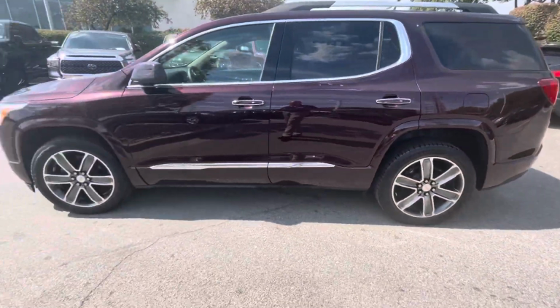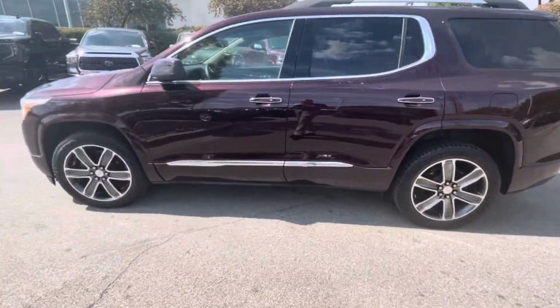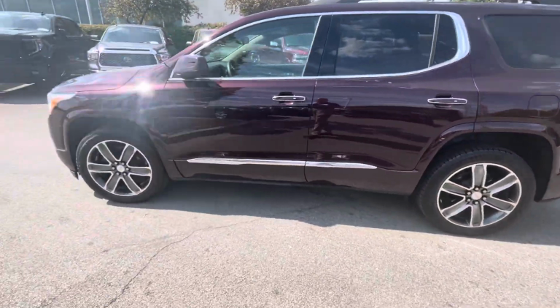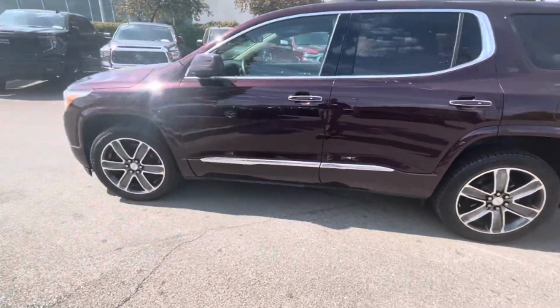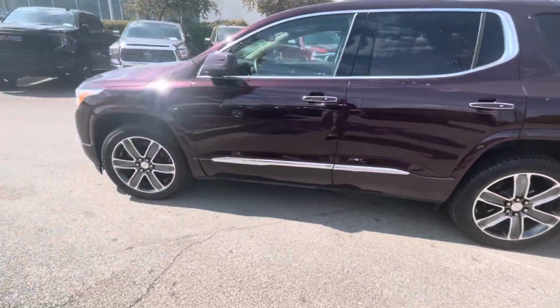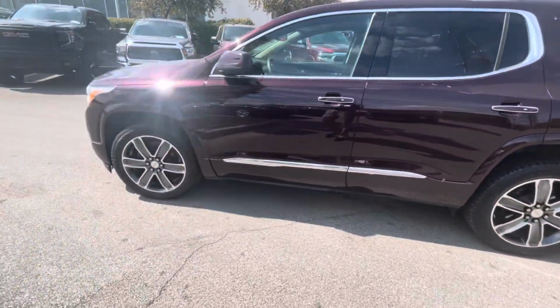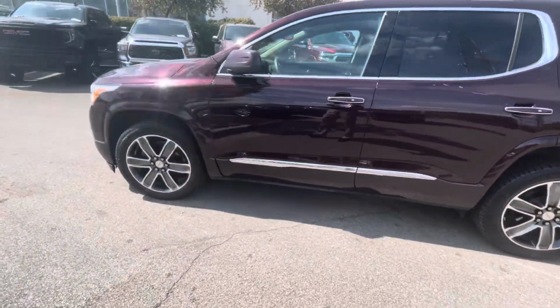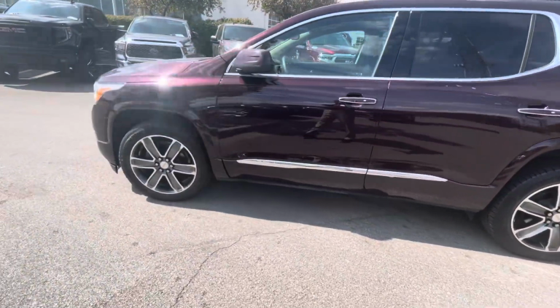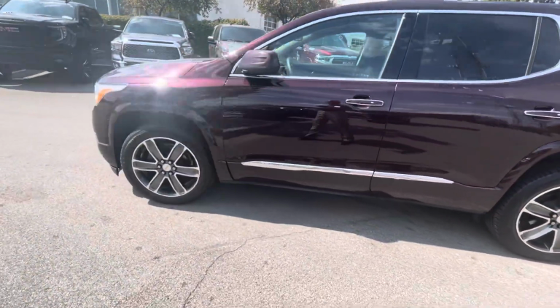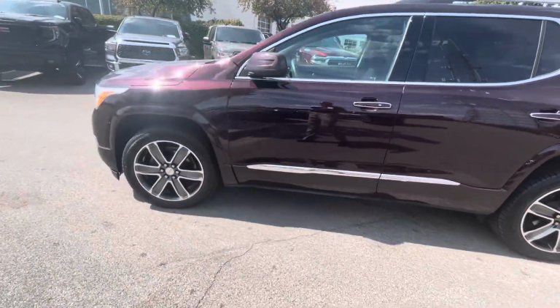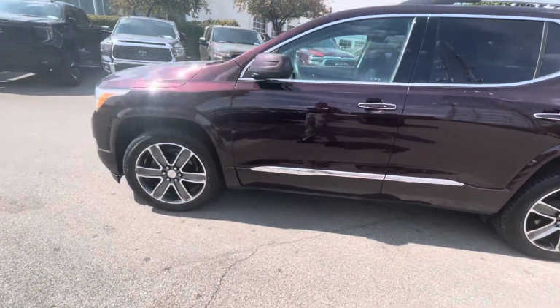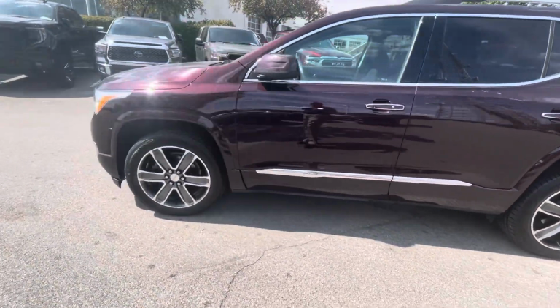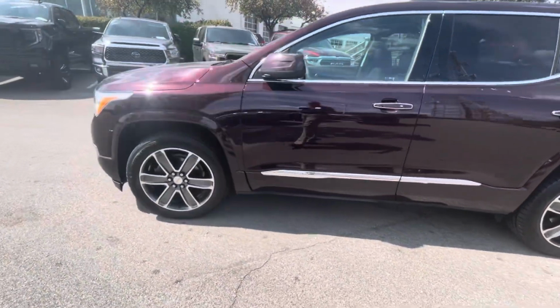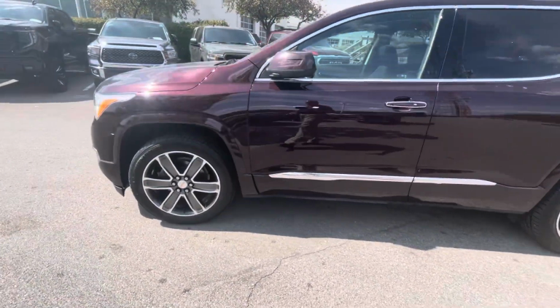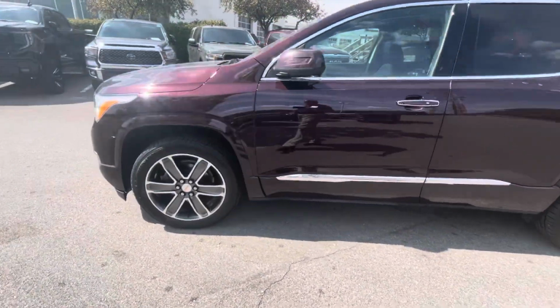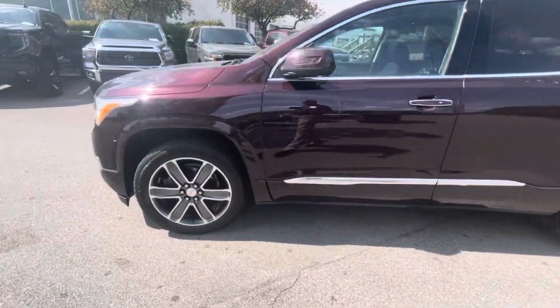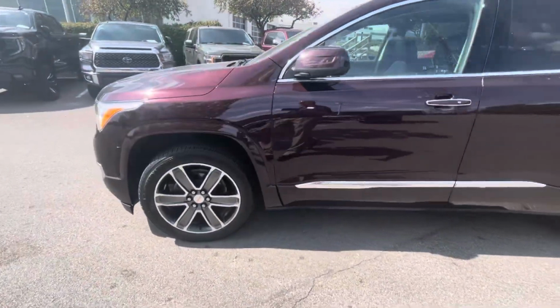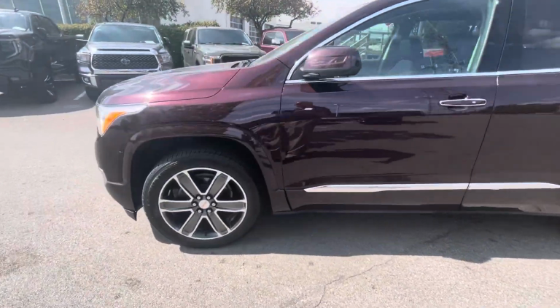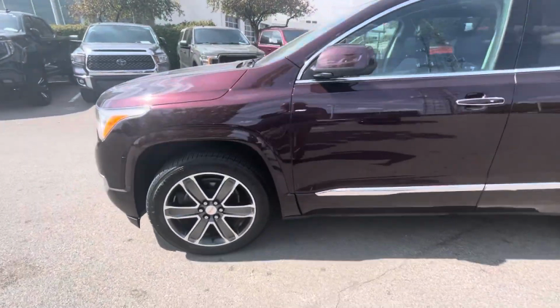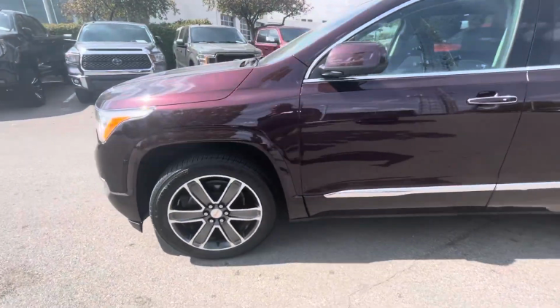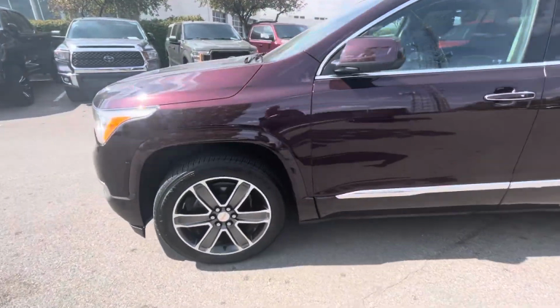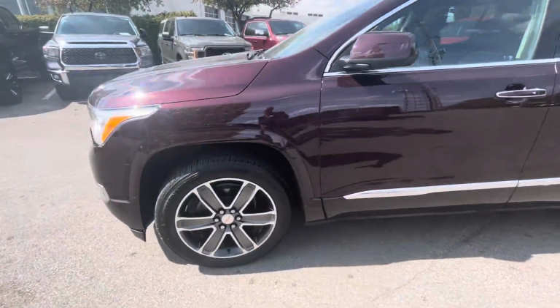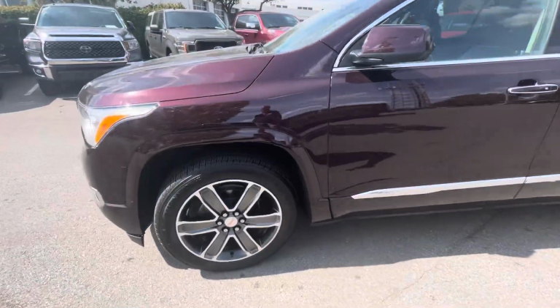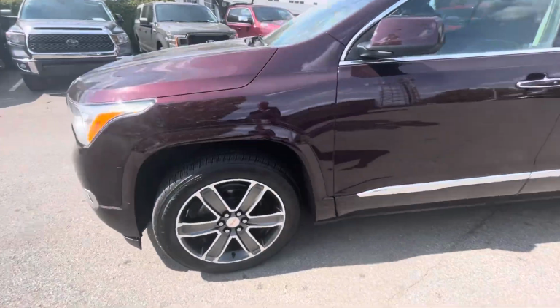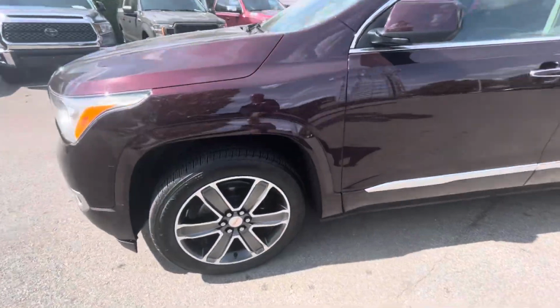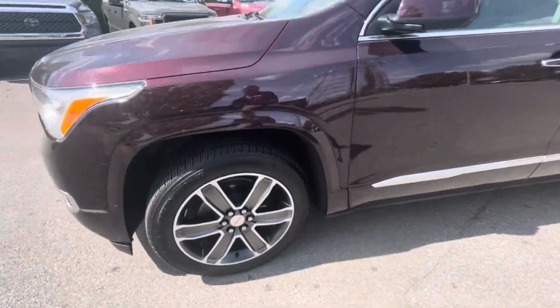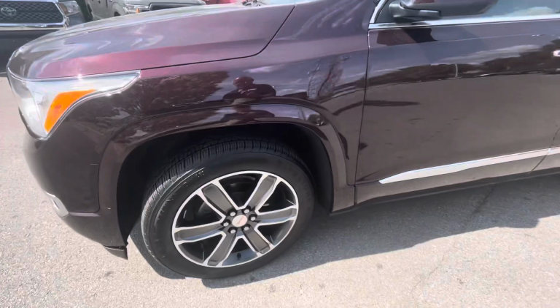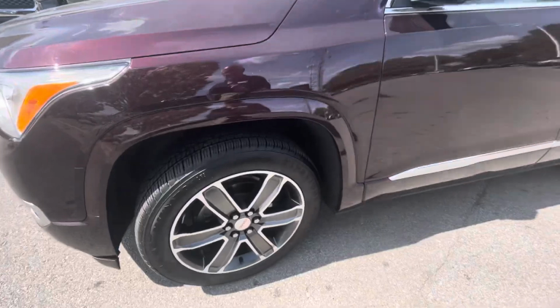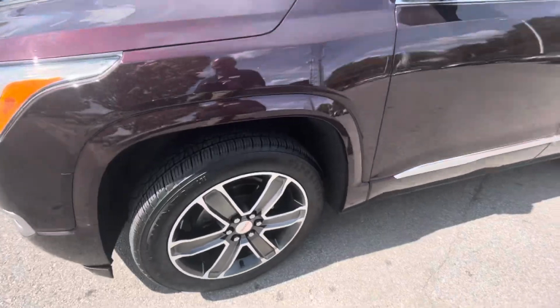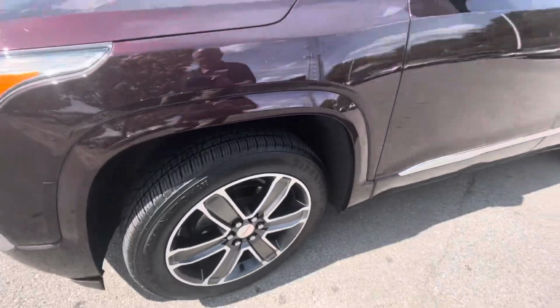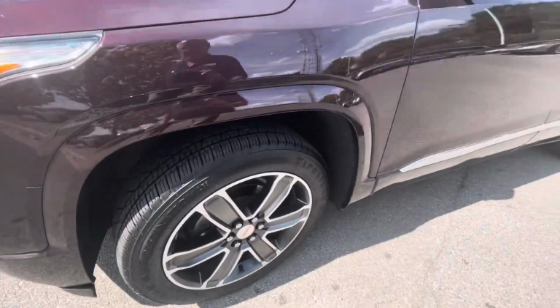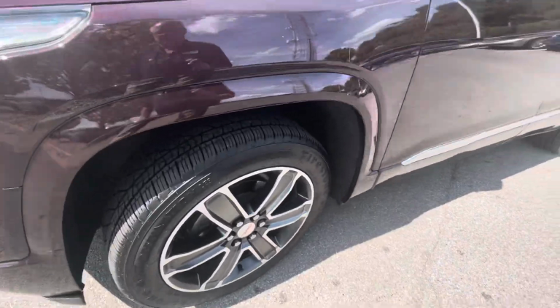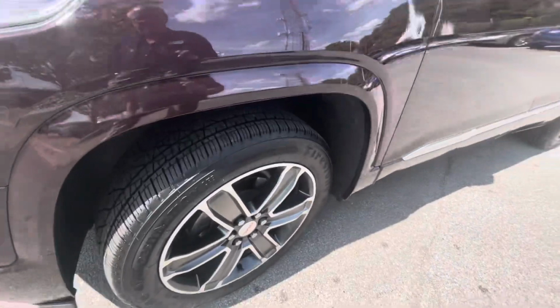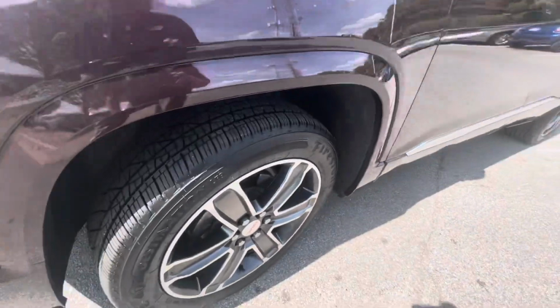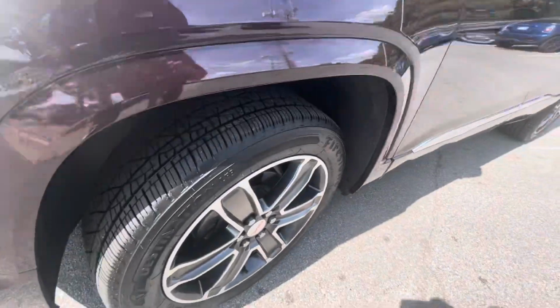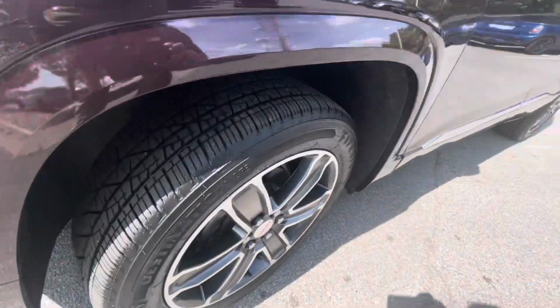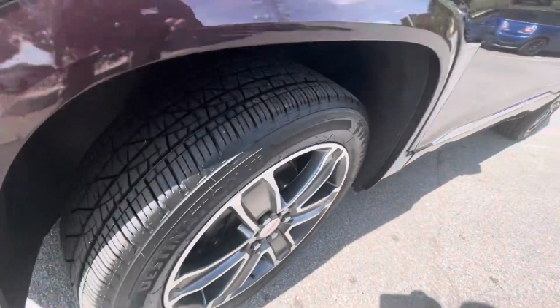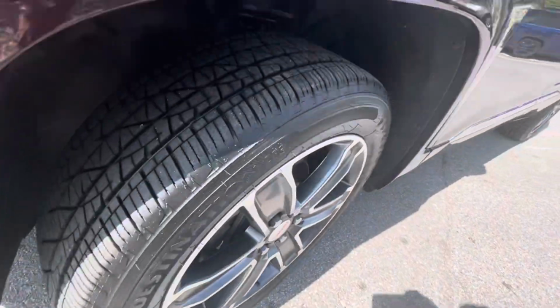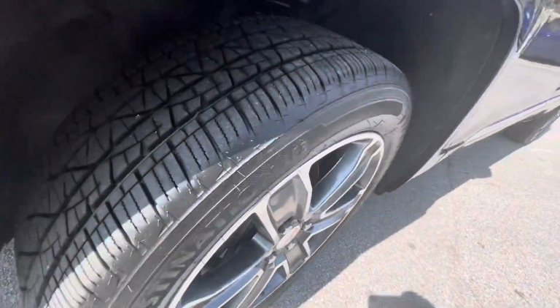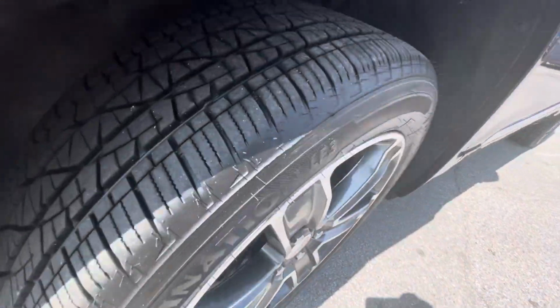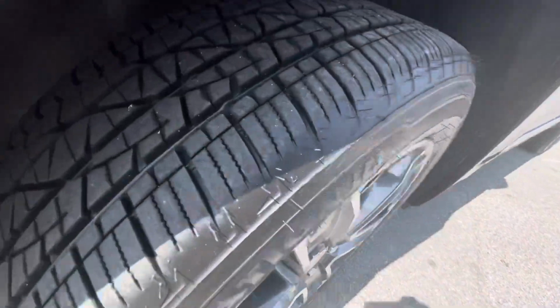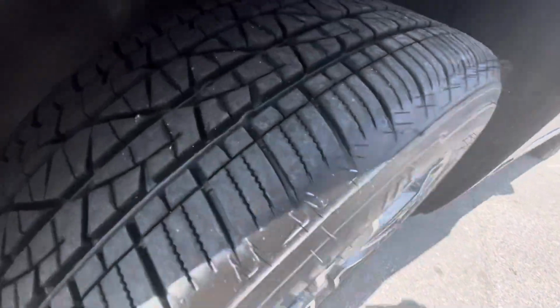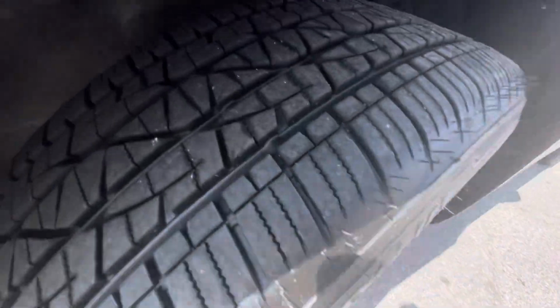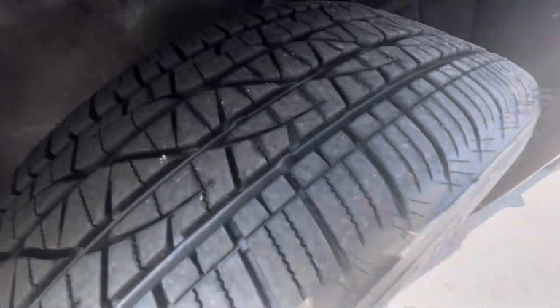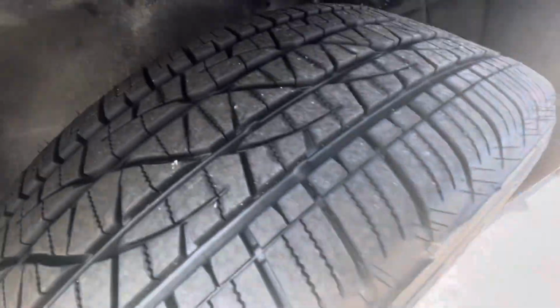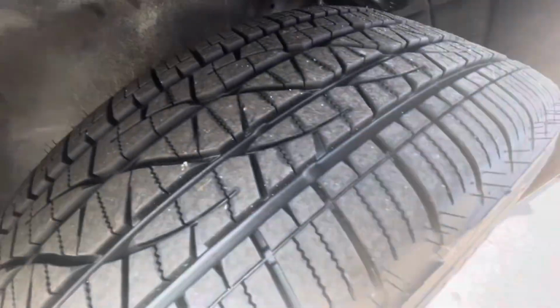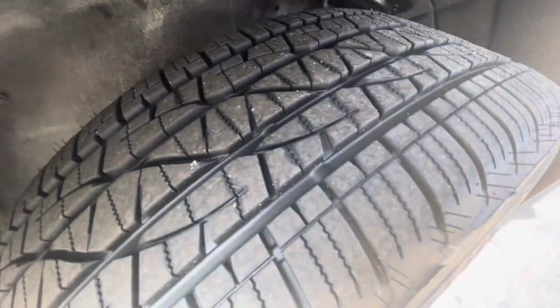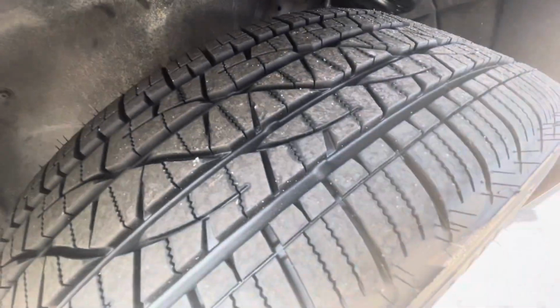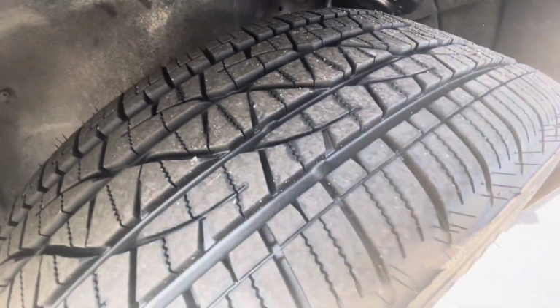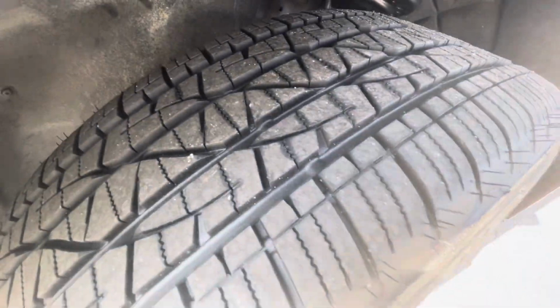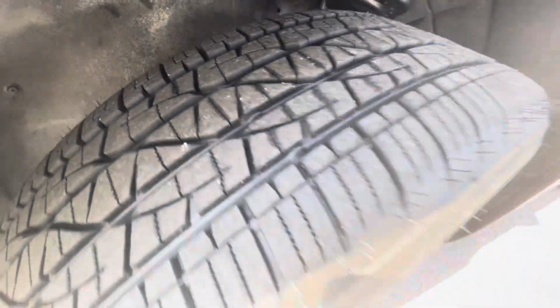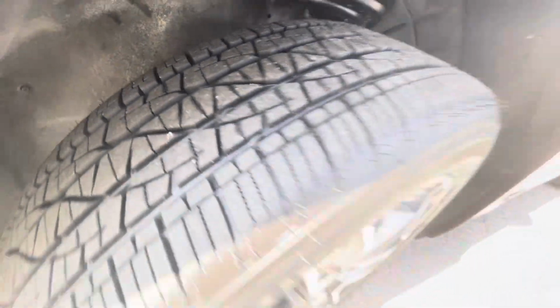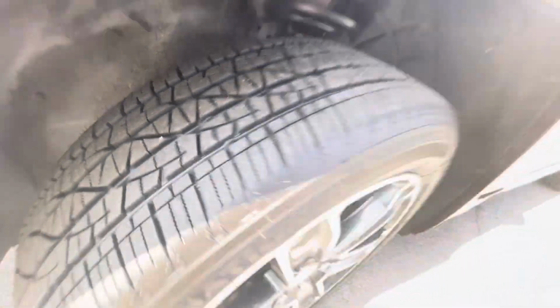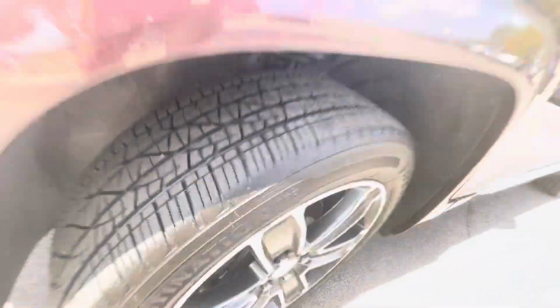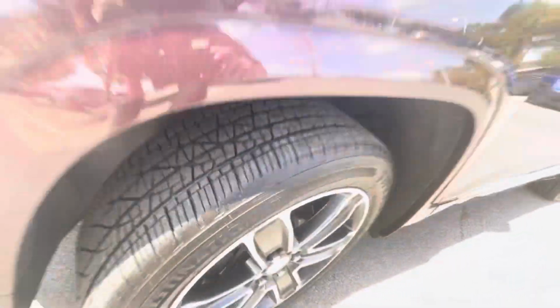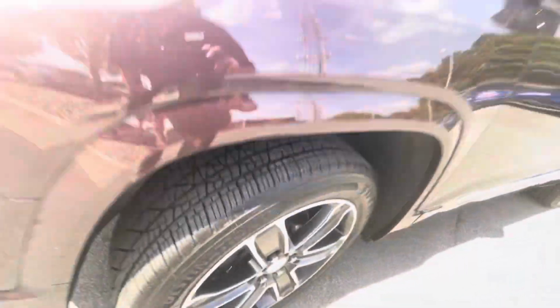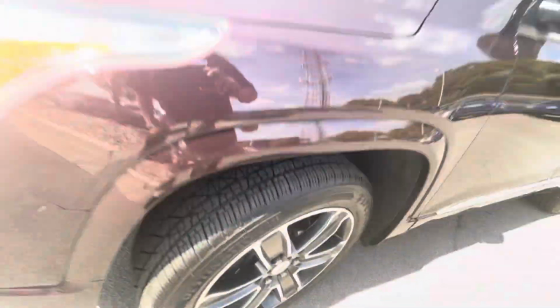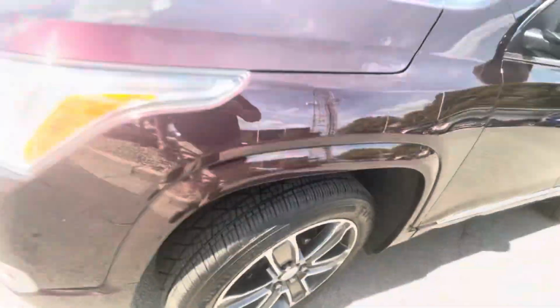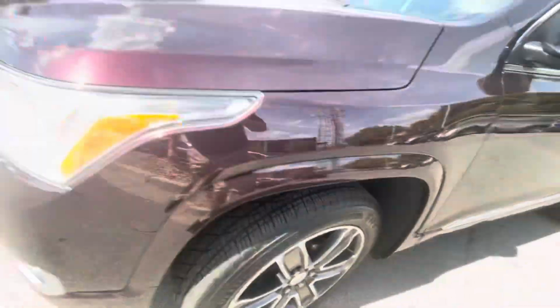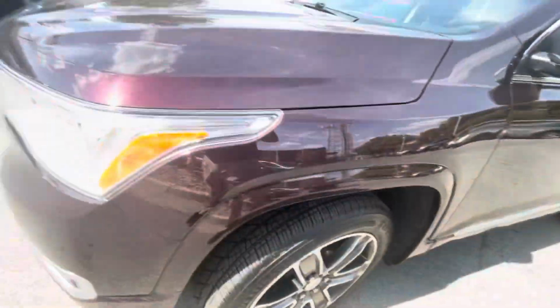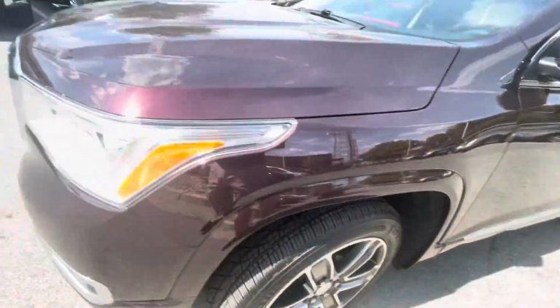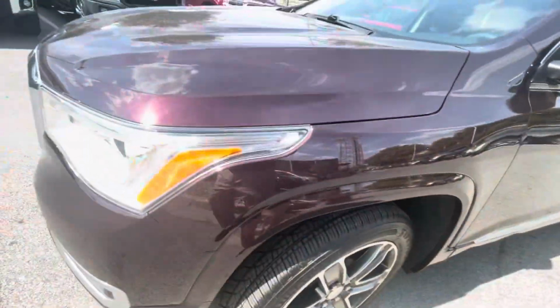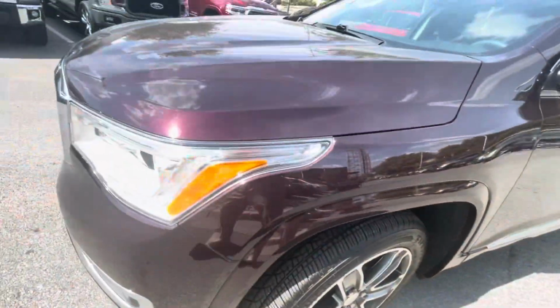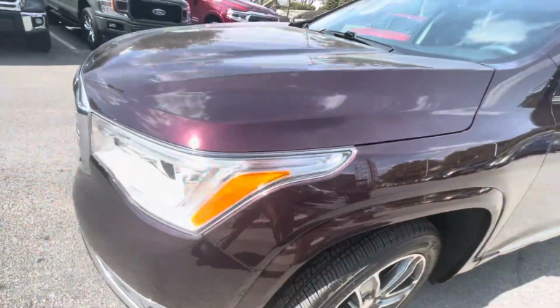But all four wheels, there's no curb rash. It's got brand new tires on all four wheels.